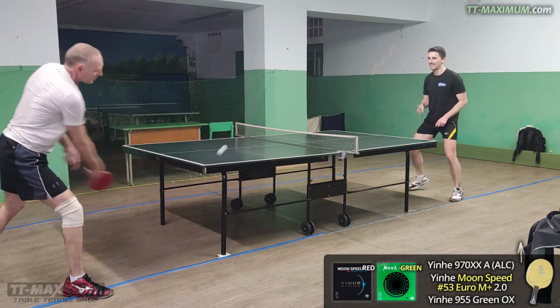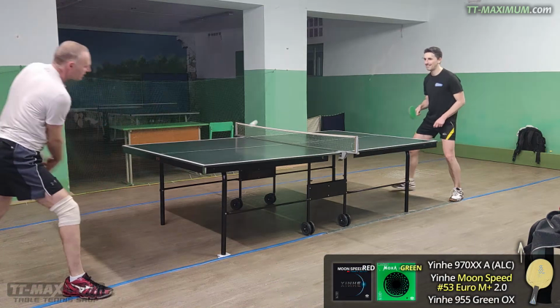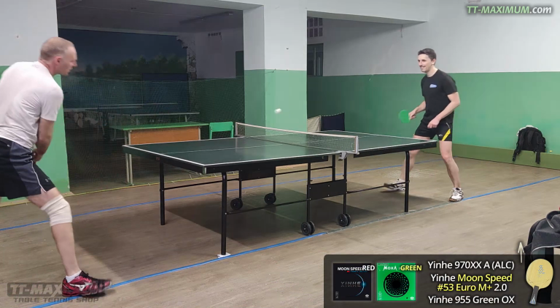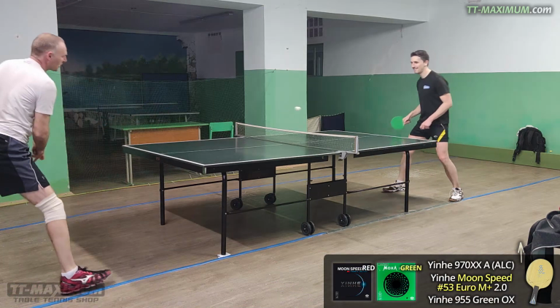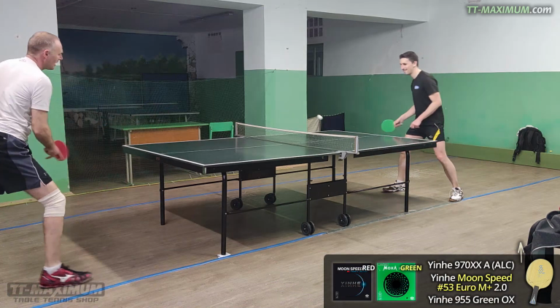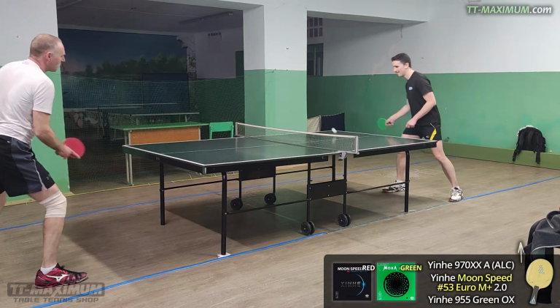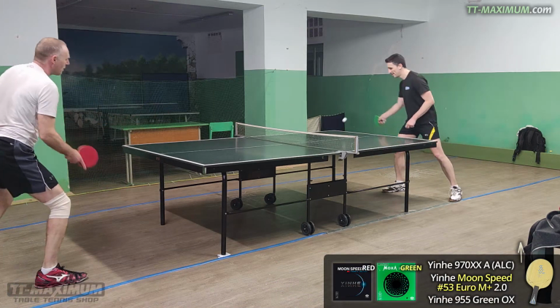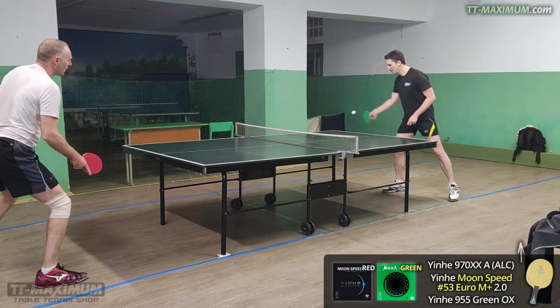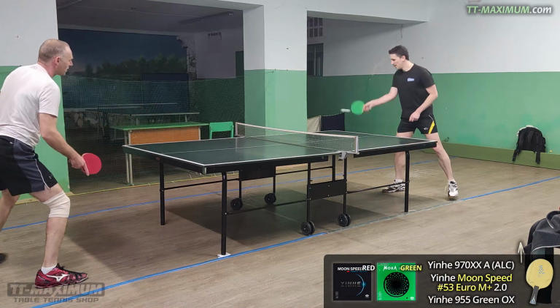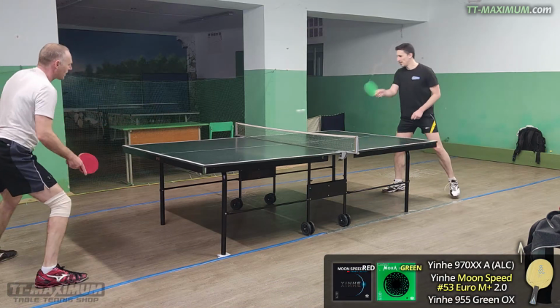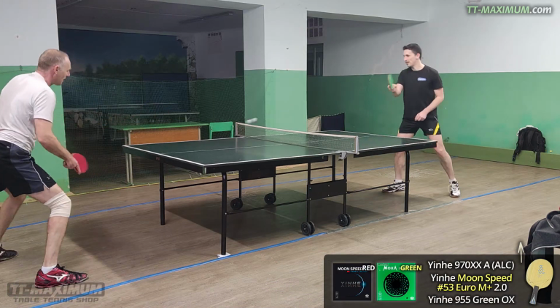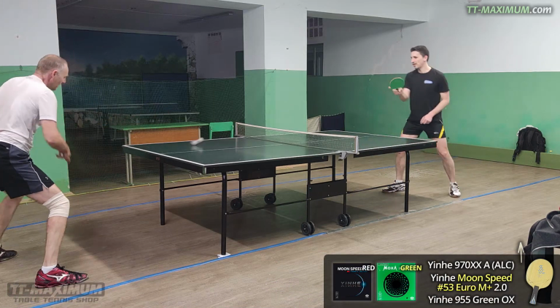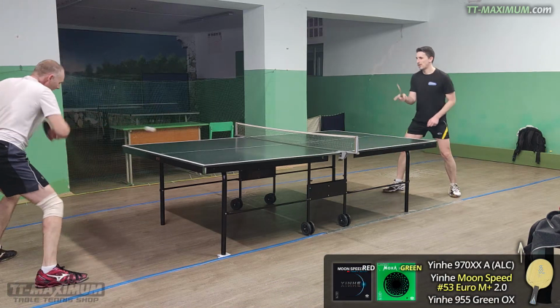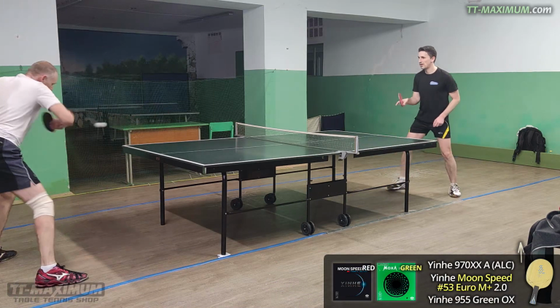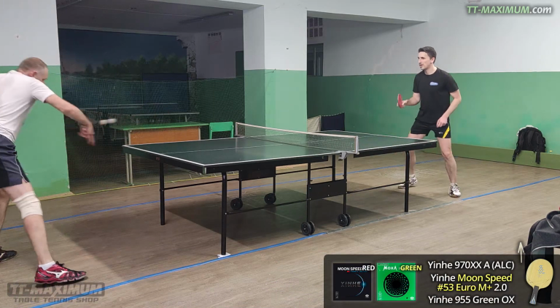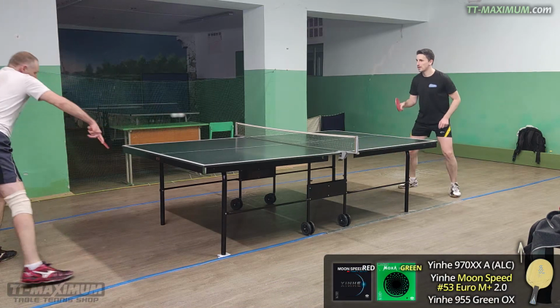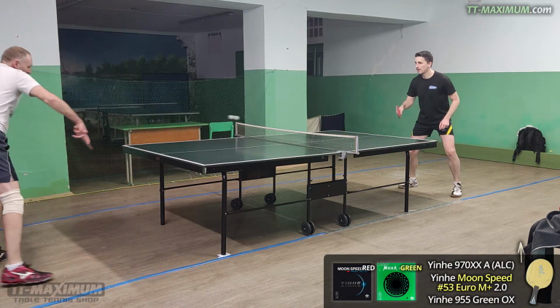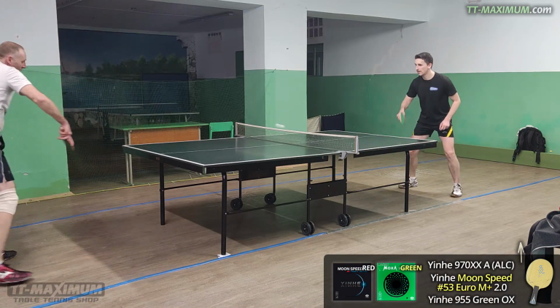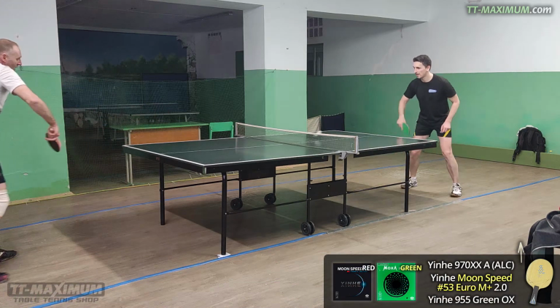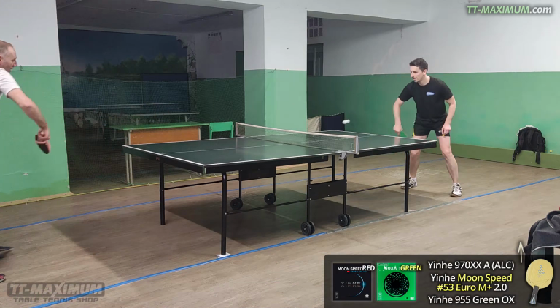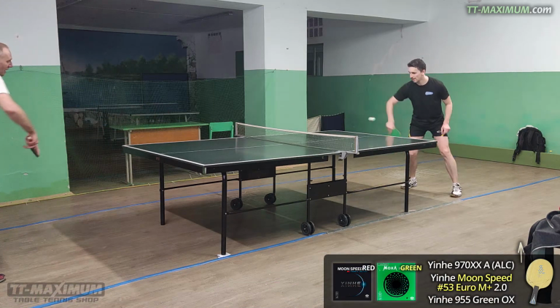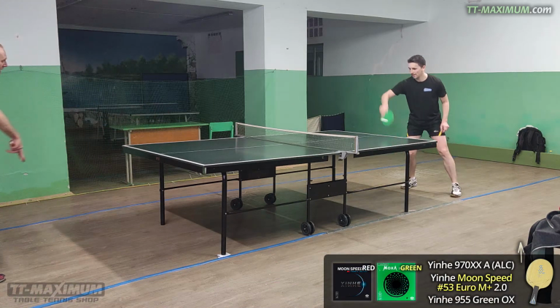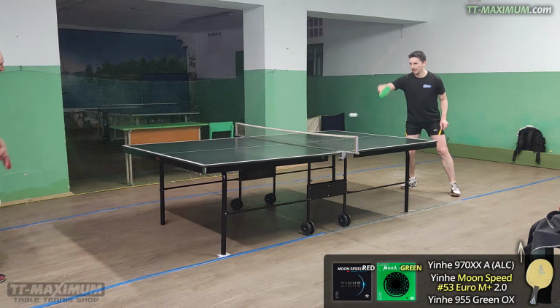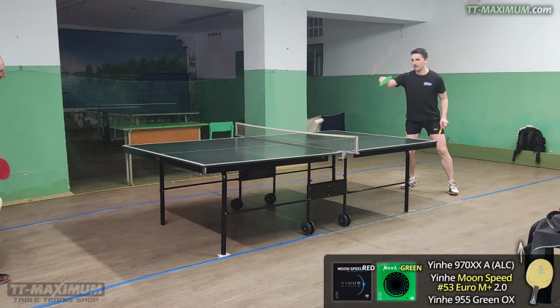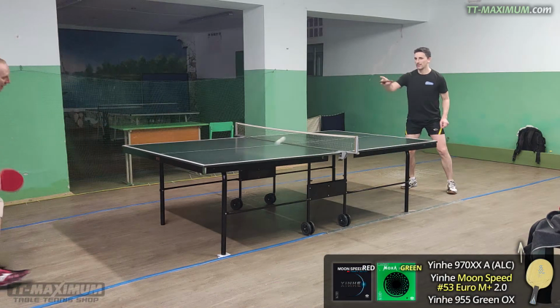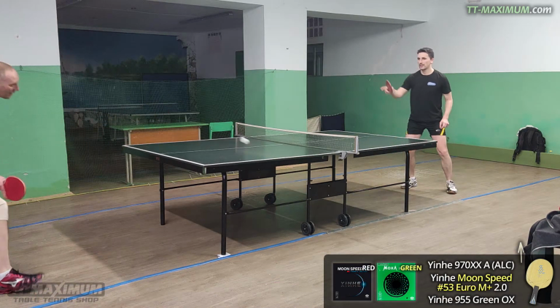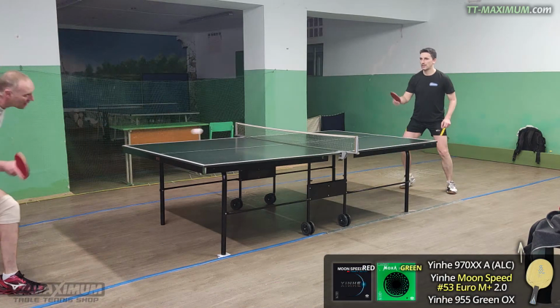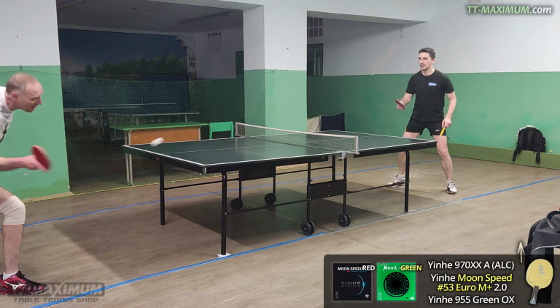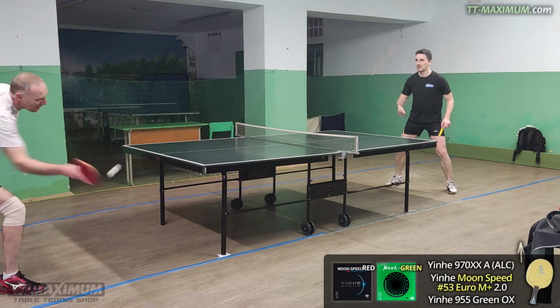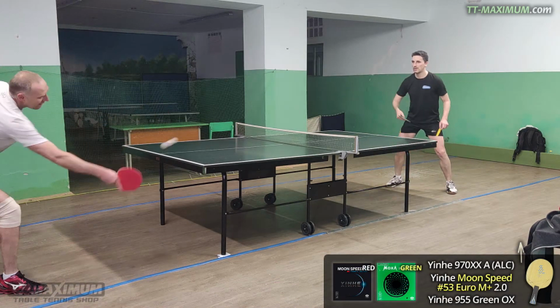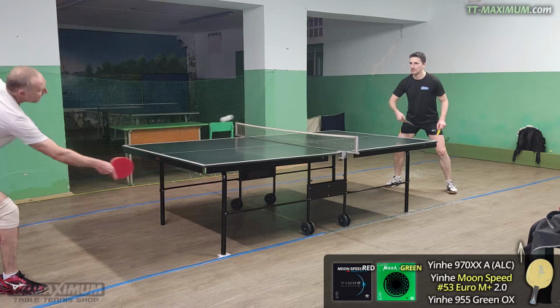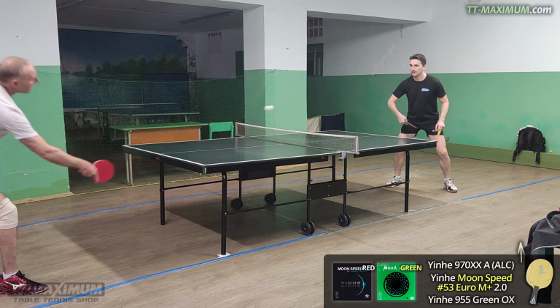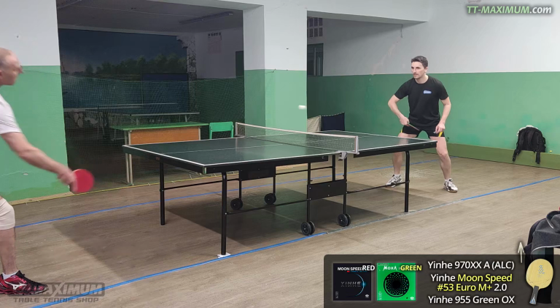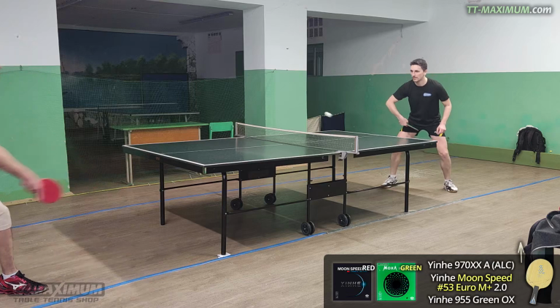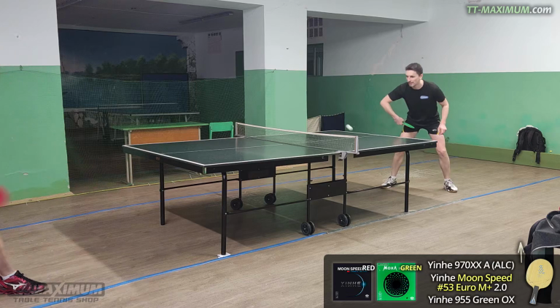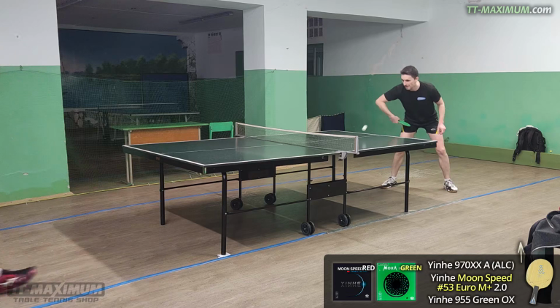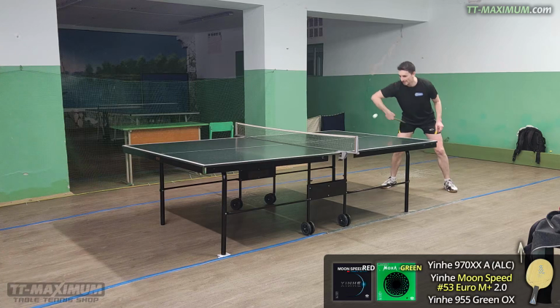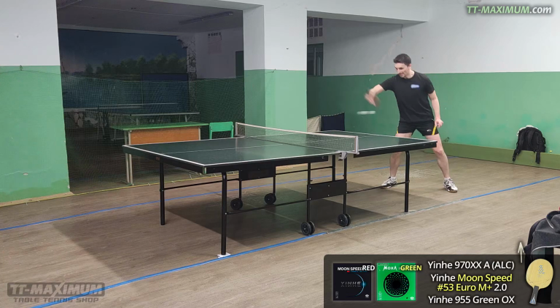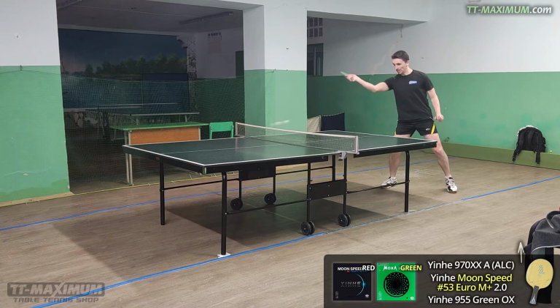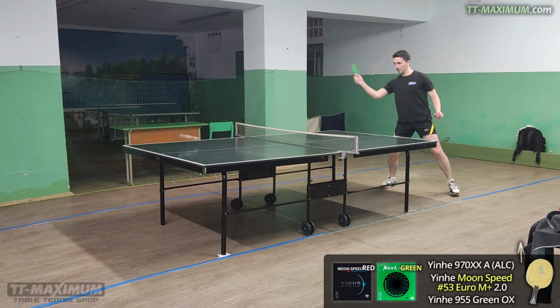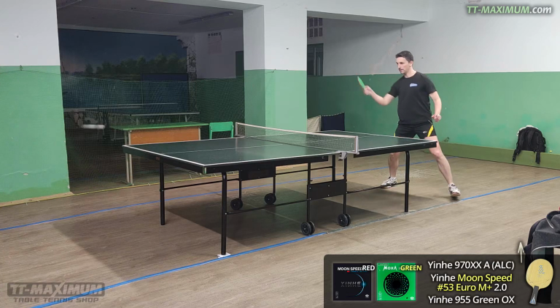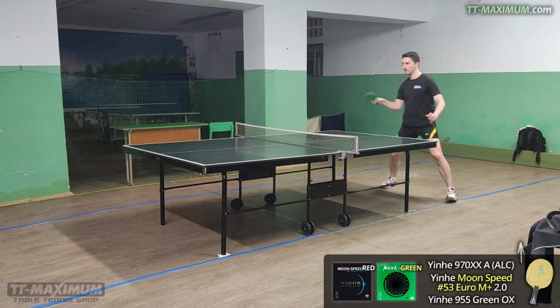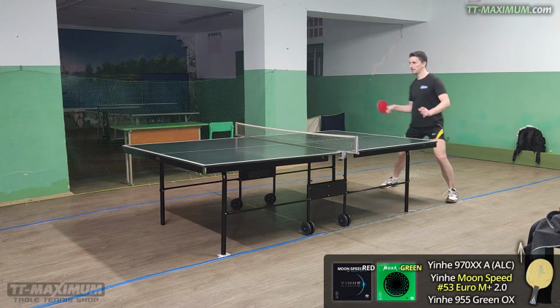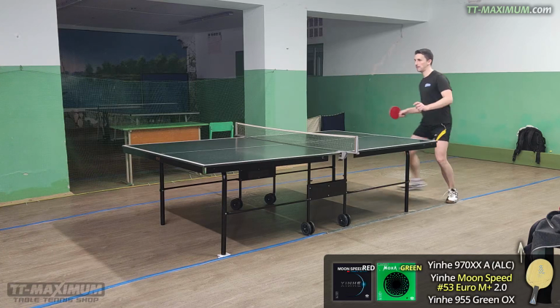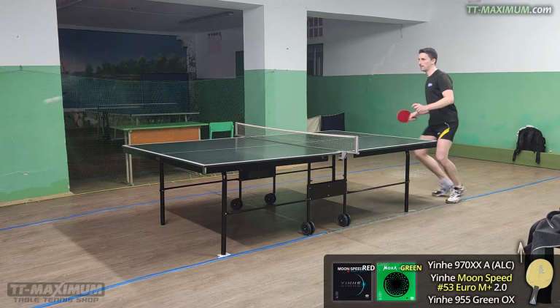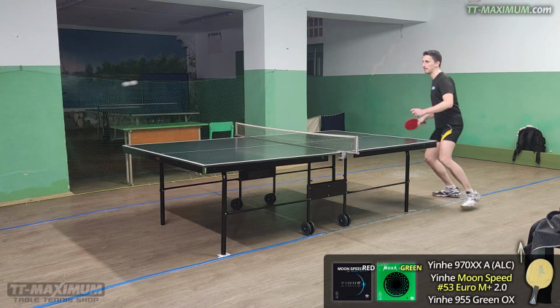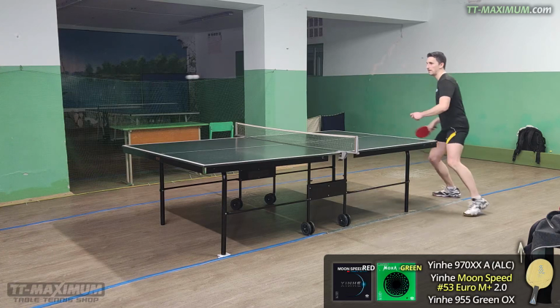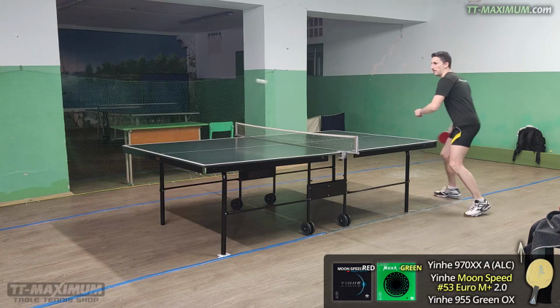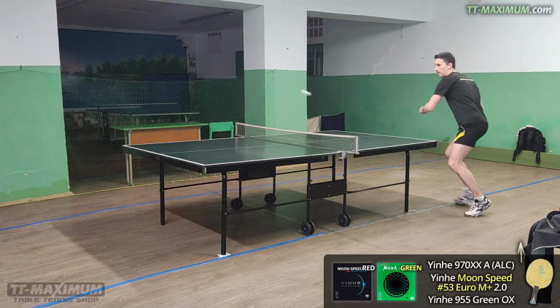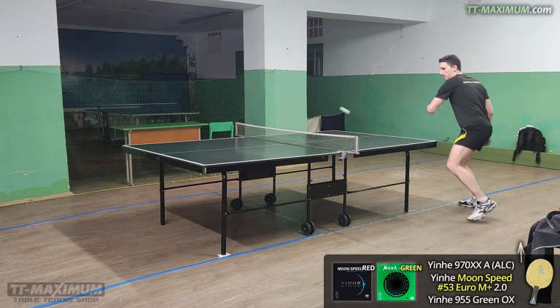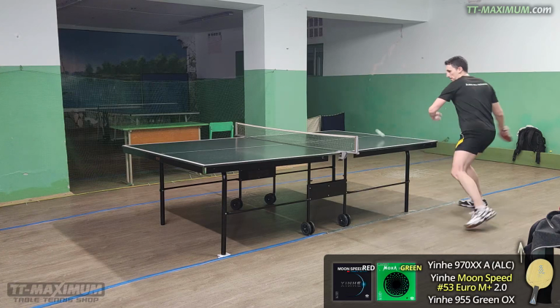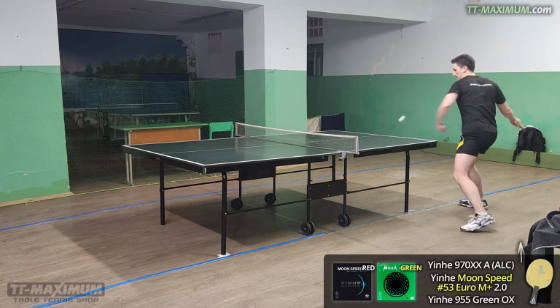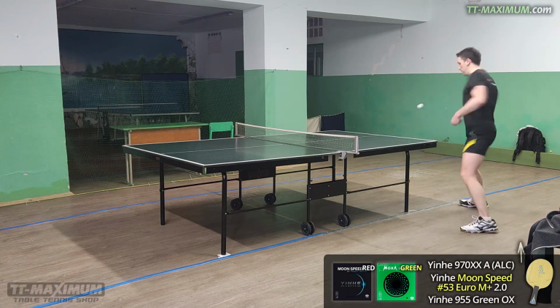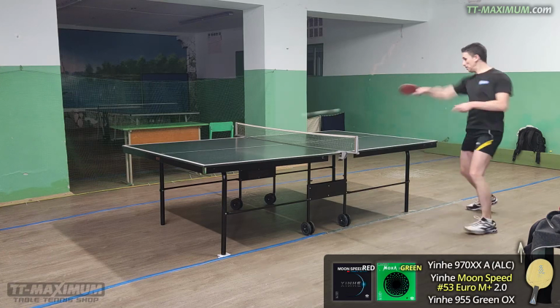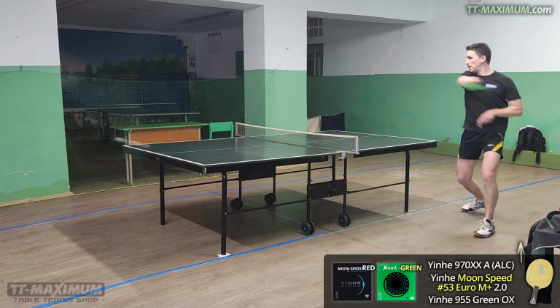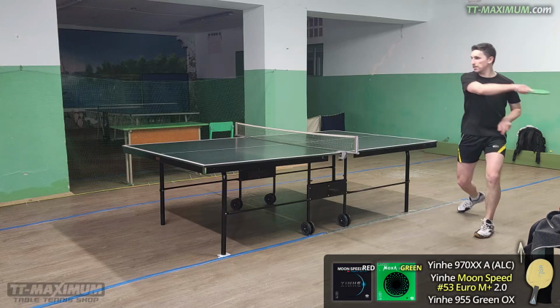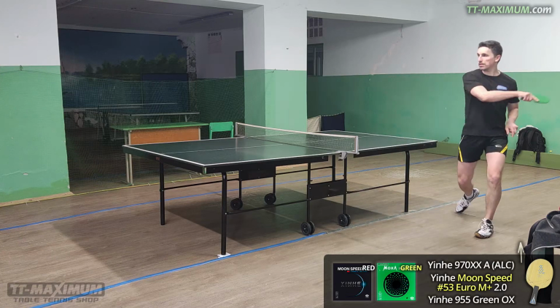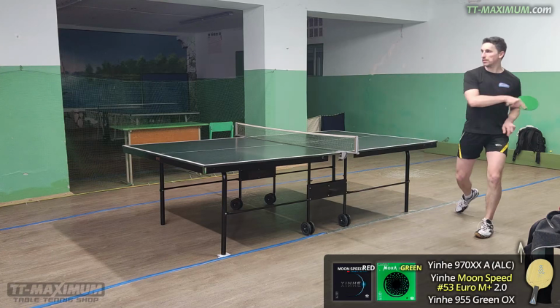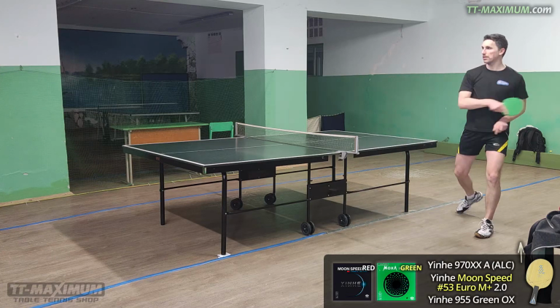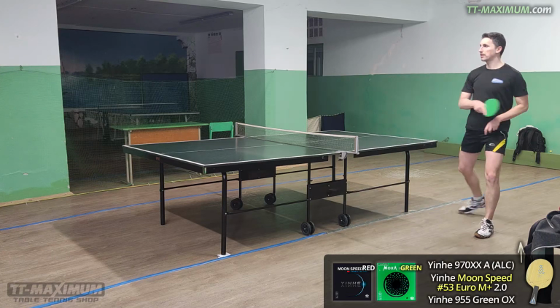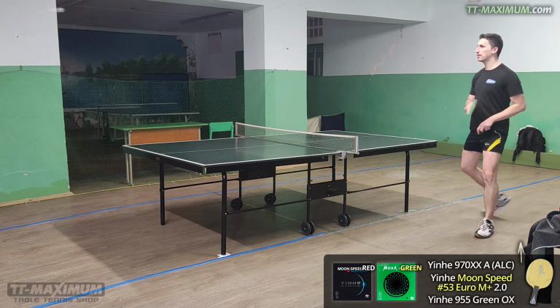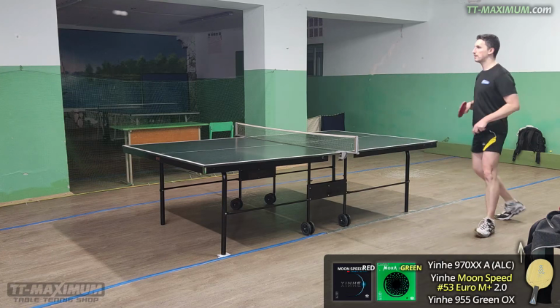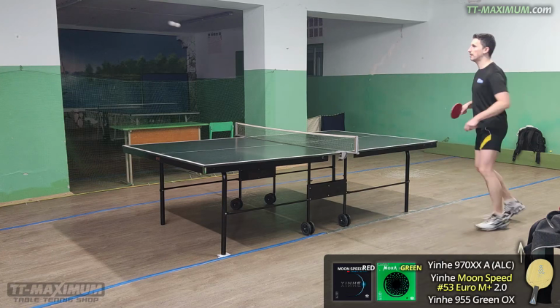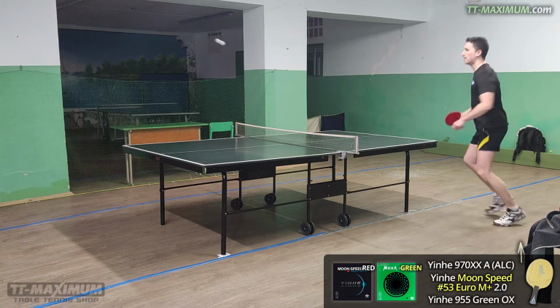That is, this rubber is for players who already have at least a good technique and a level of play not lower than intermediate amateur.